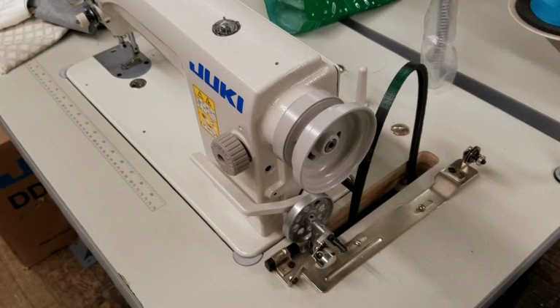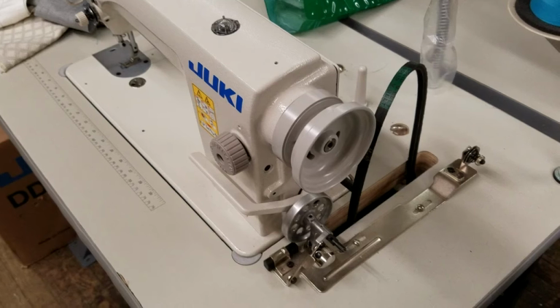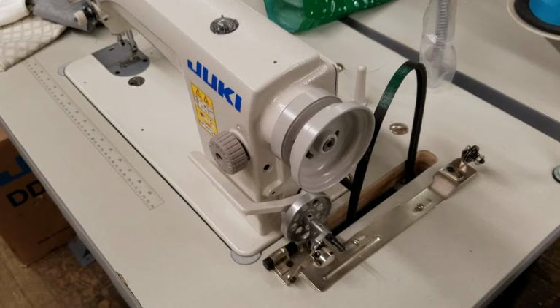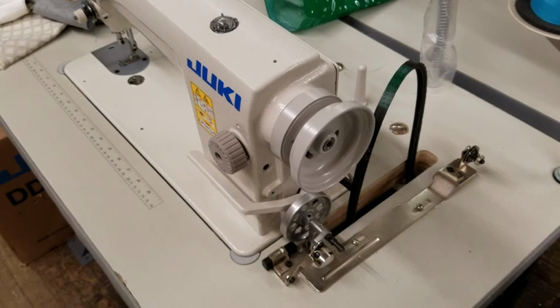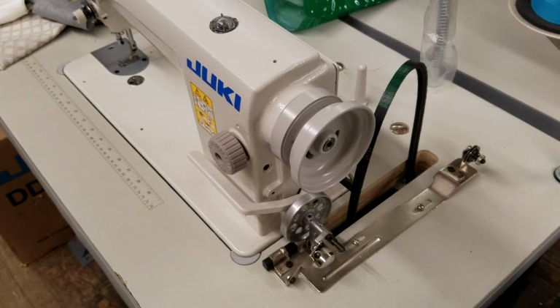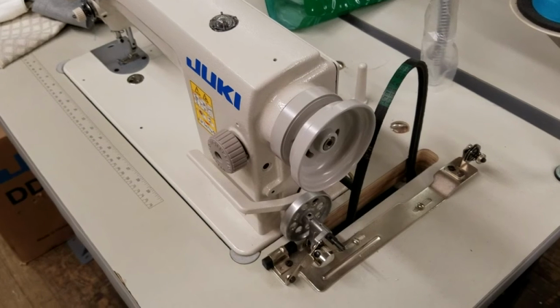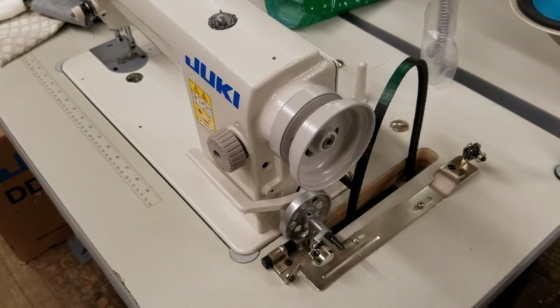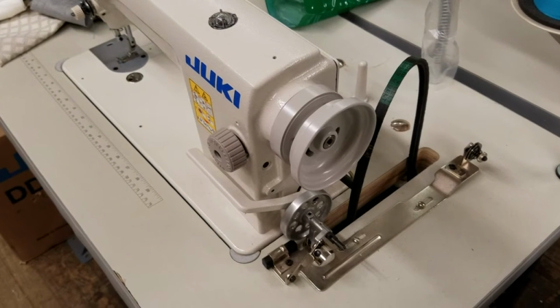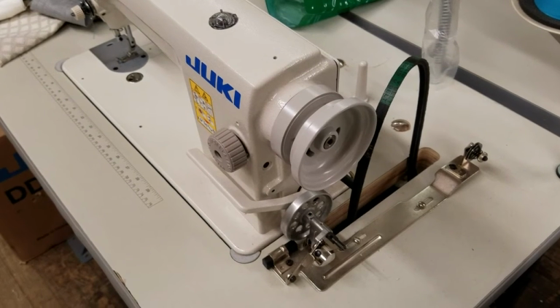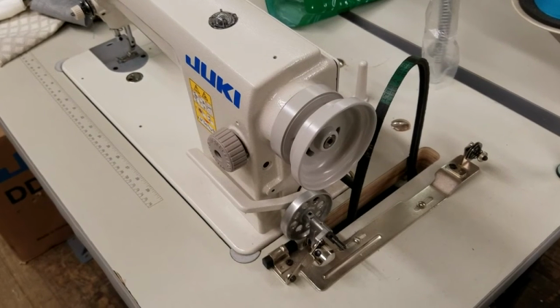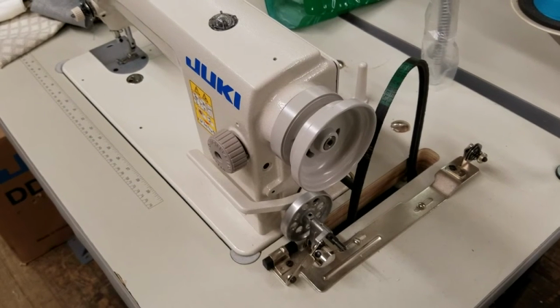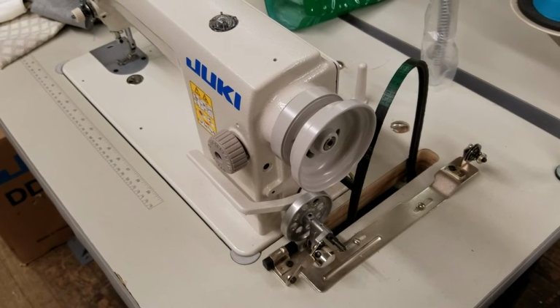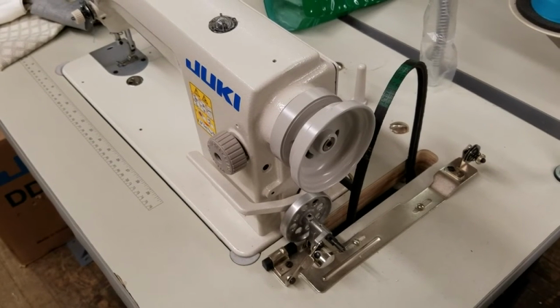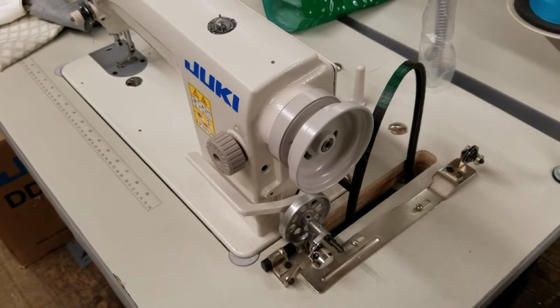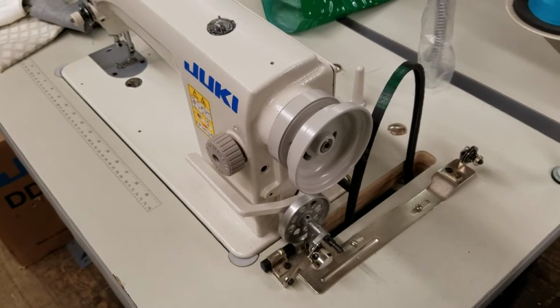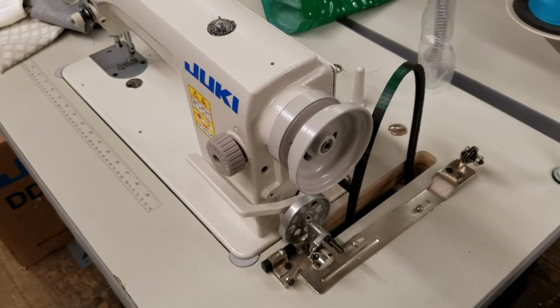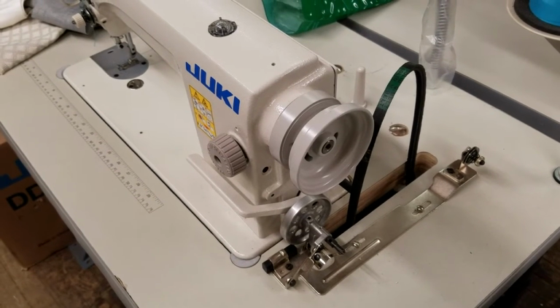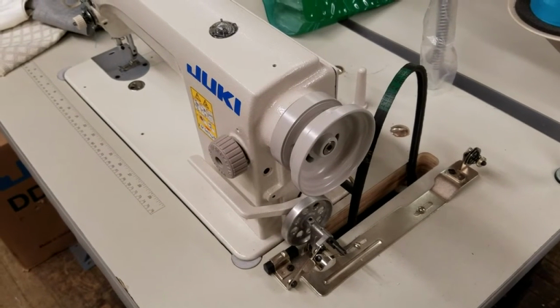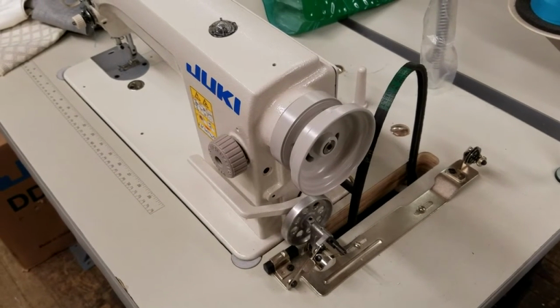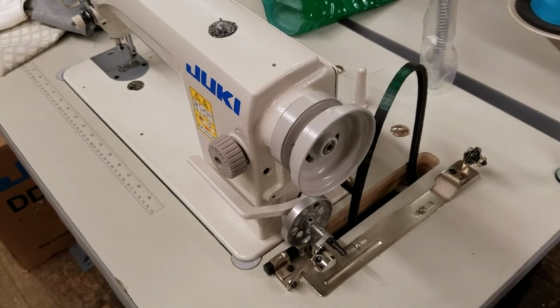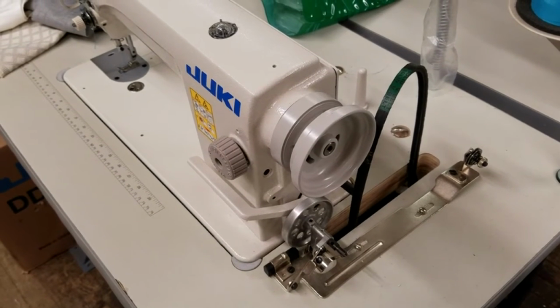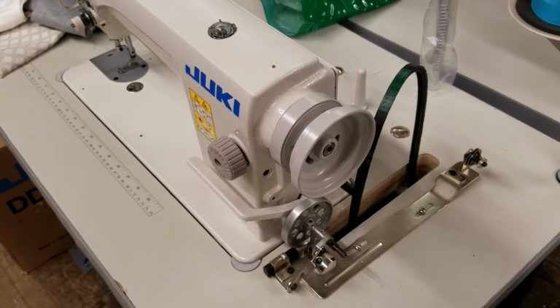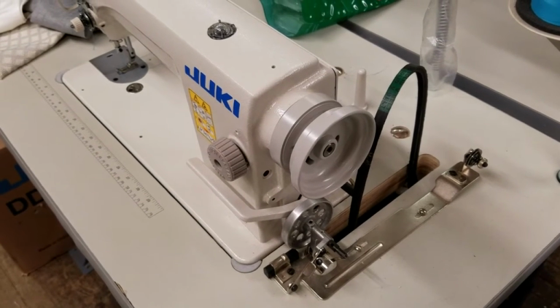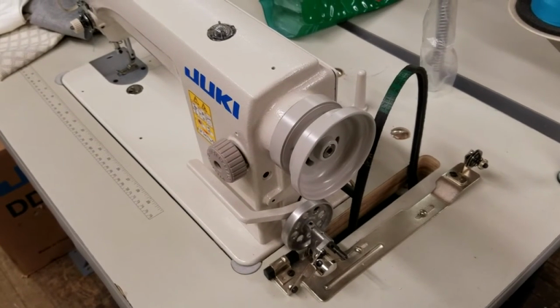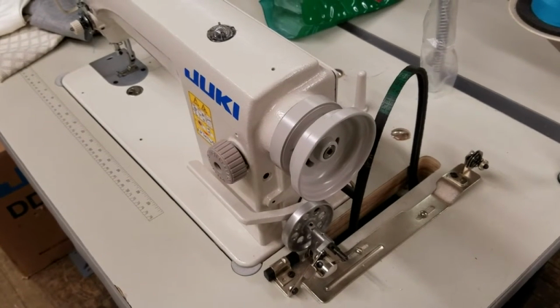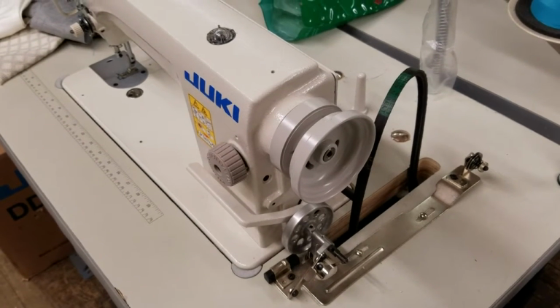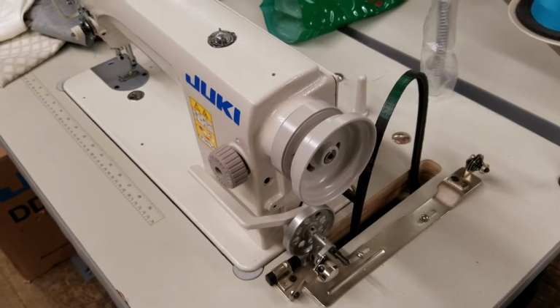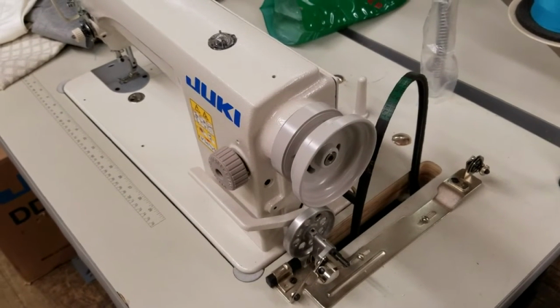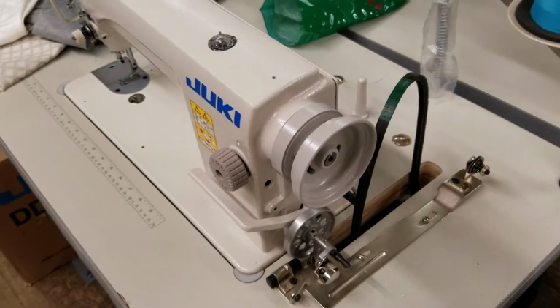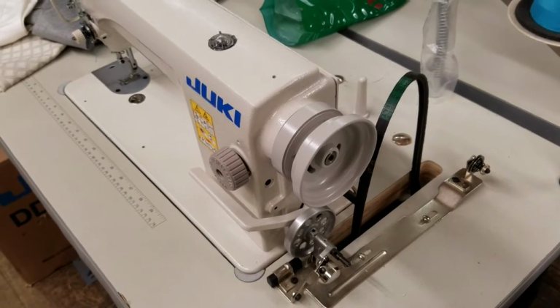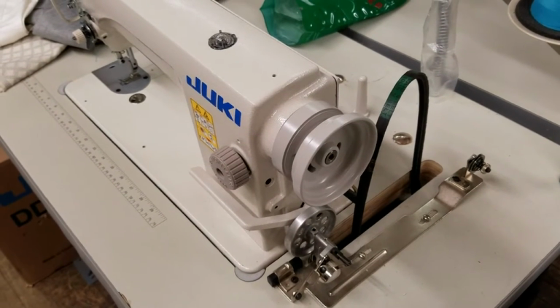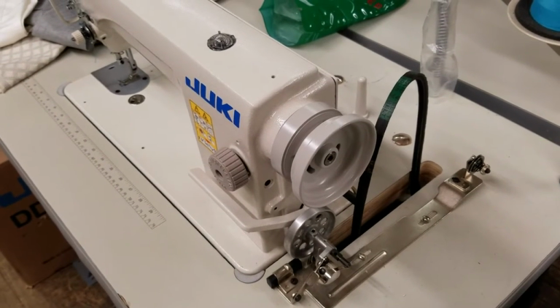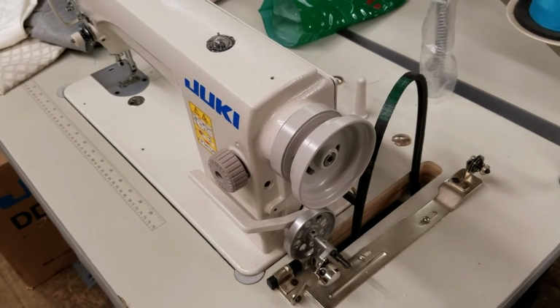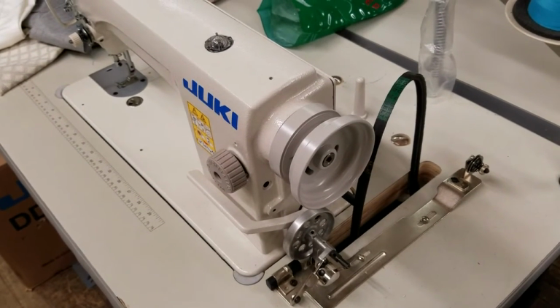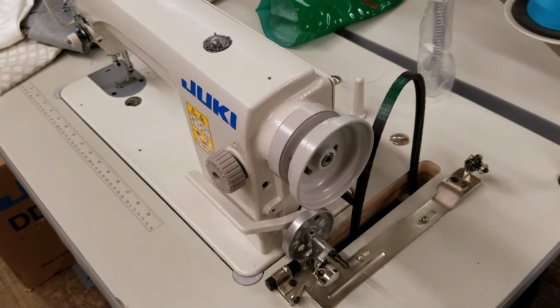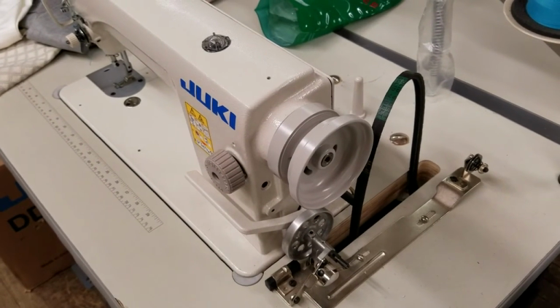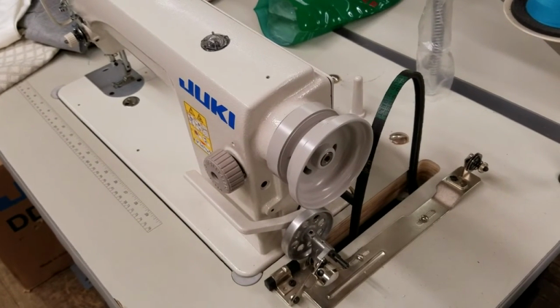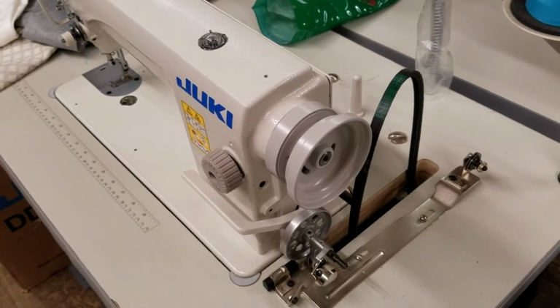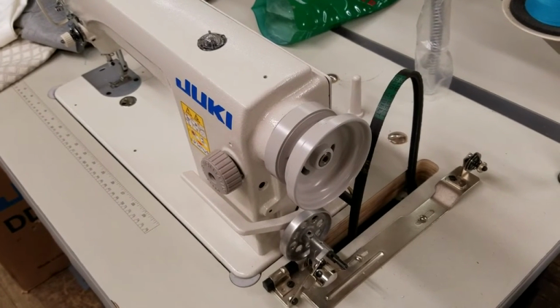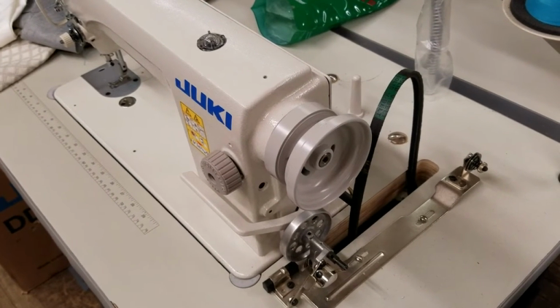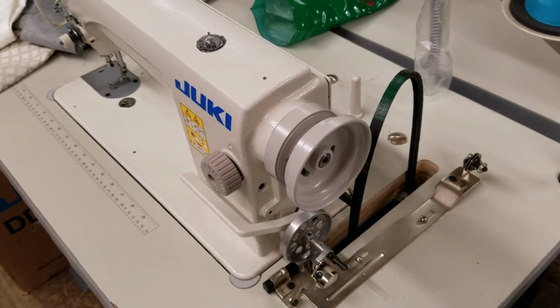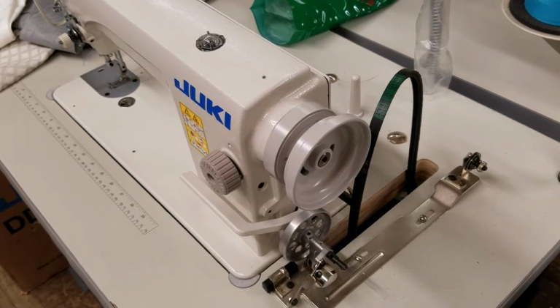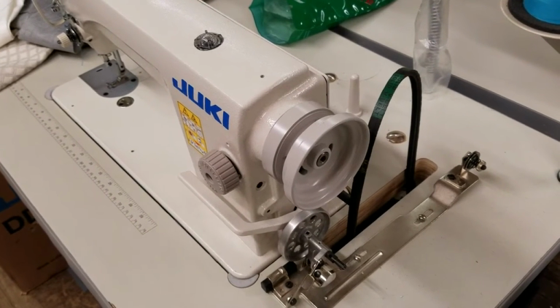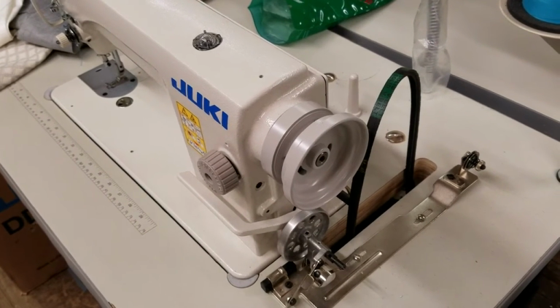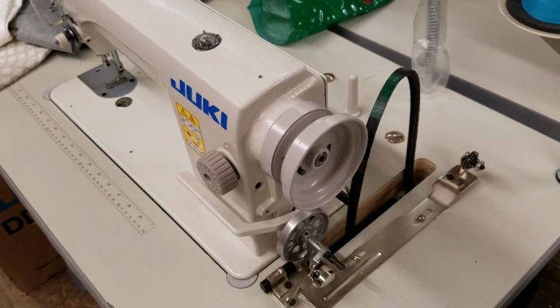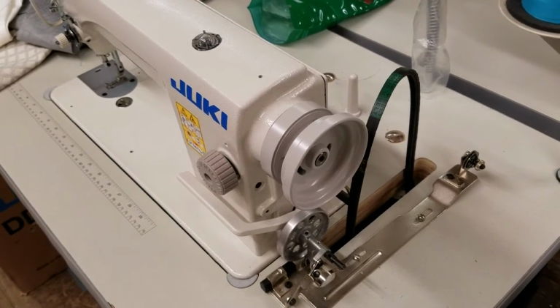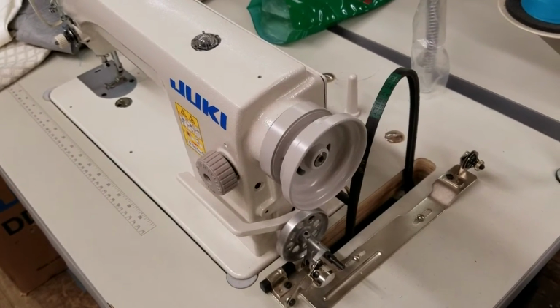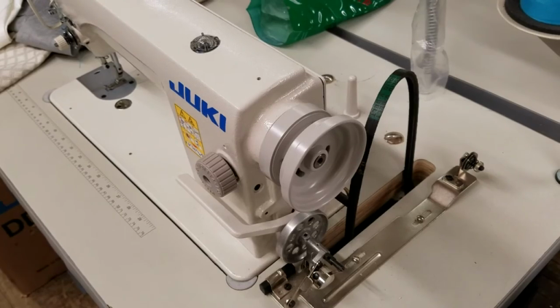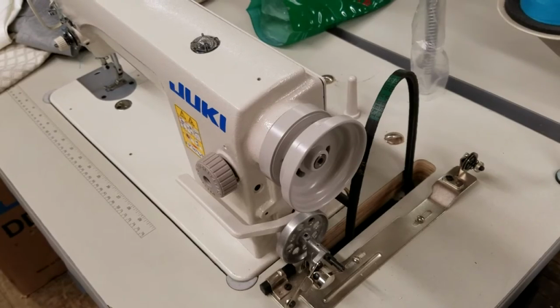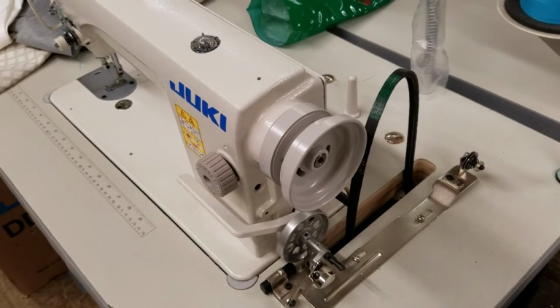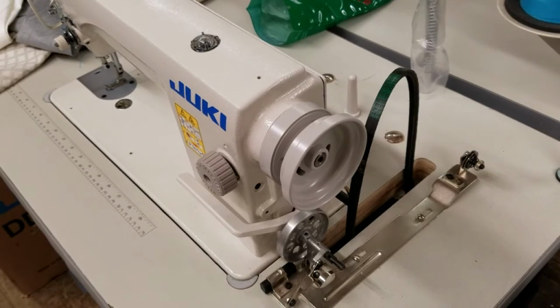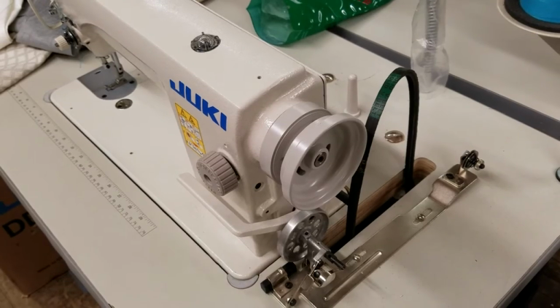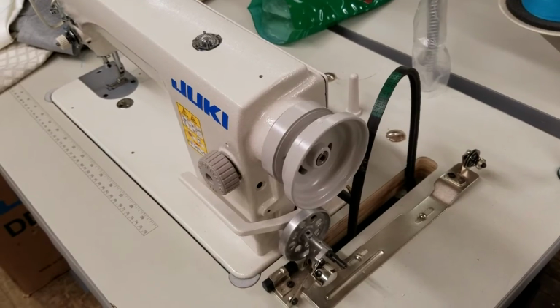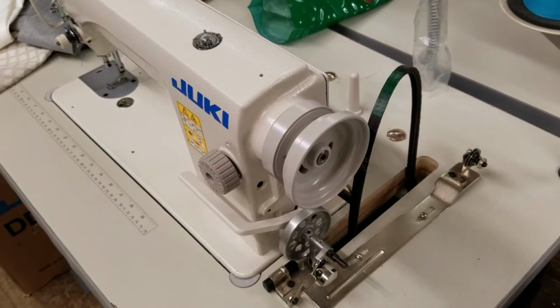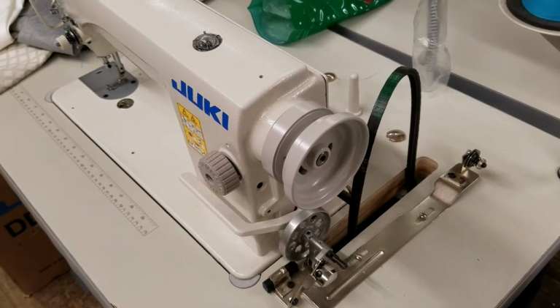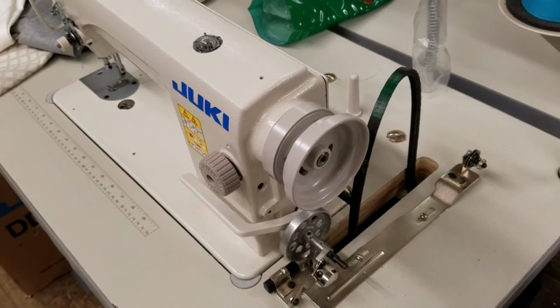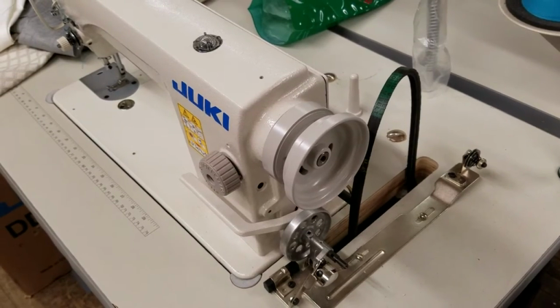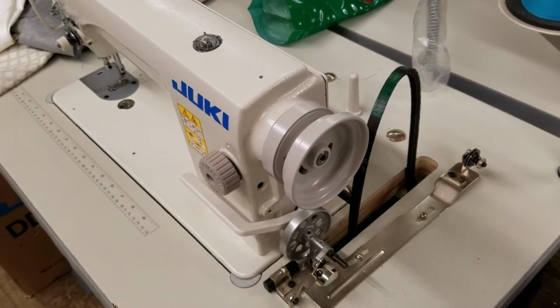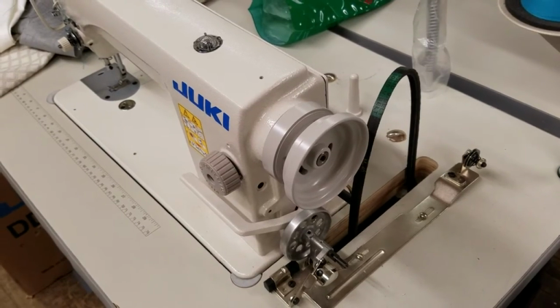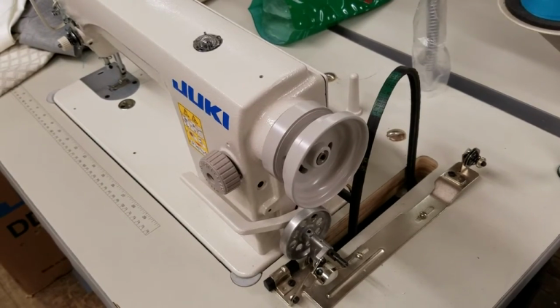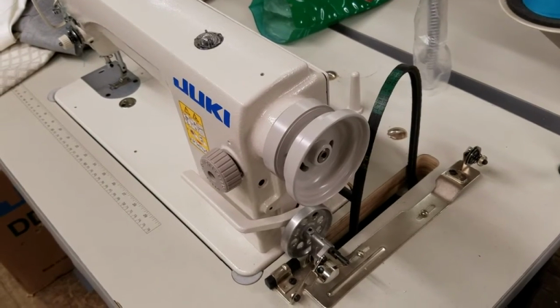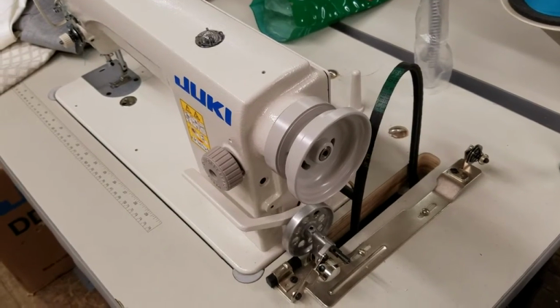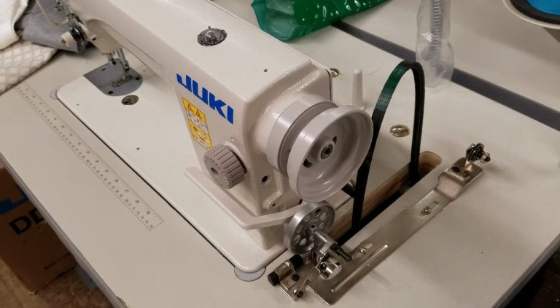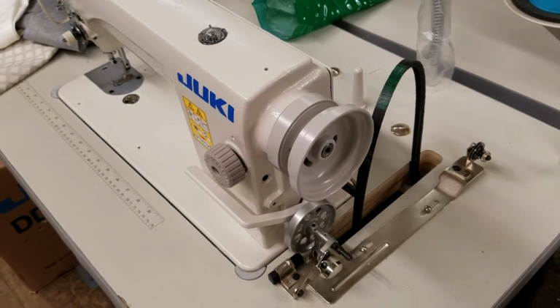Hi, this is Steve from Sewinggold.com and we're going to show you how to put a belt guard on properly and what could cause the belt from not moving.